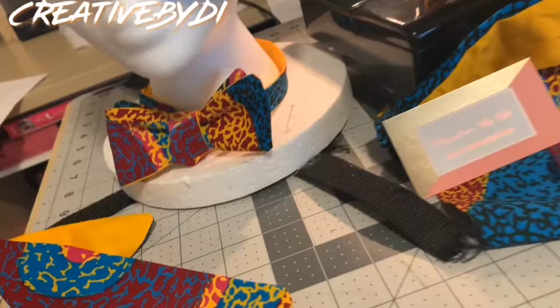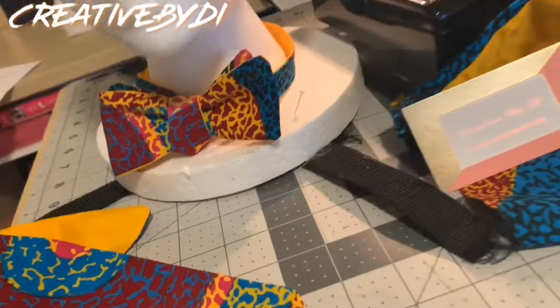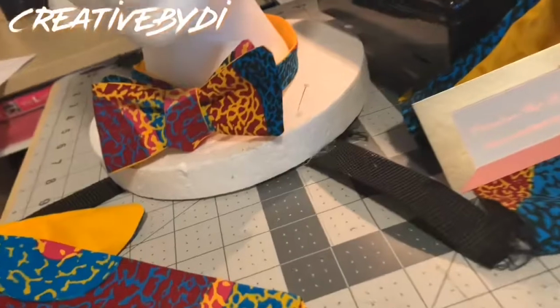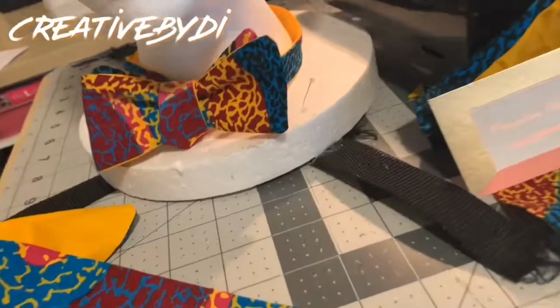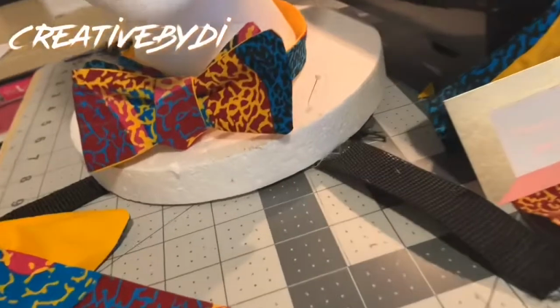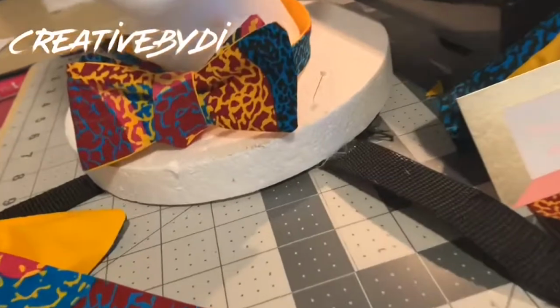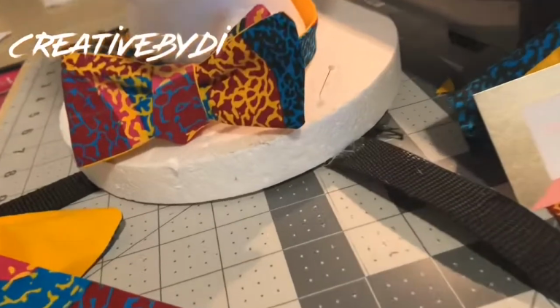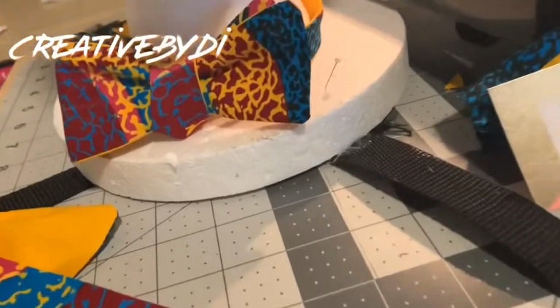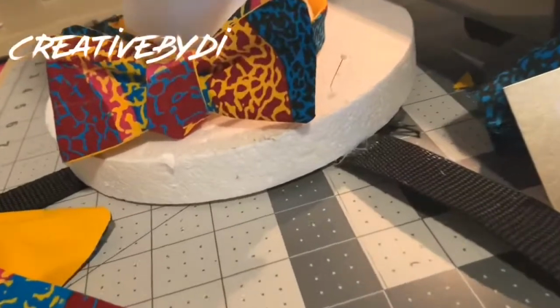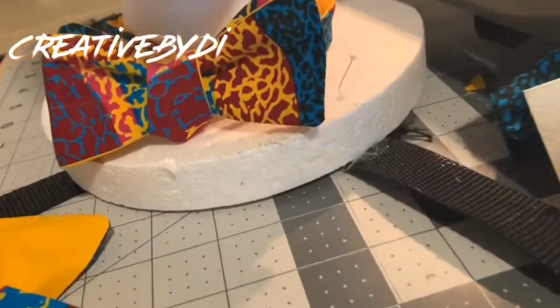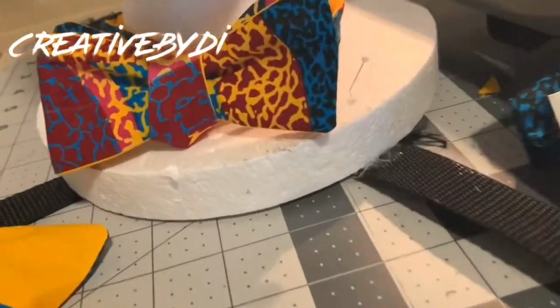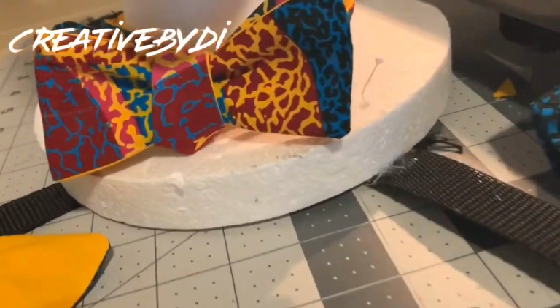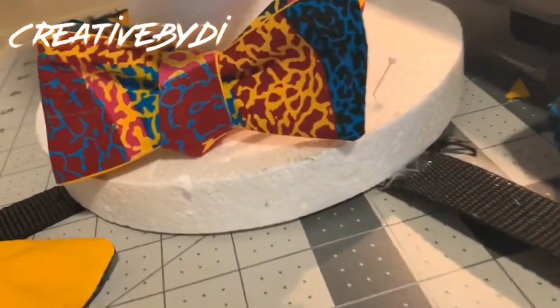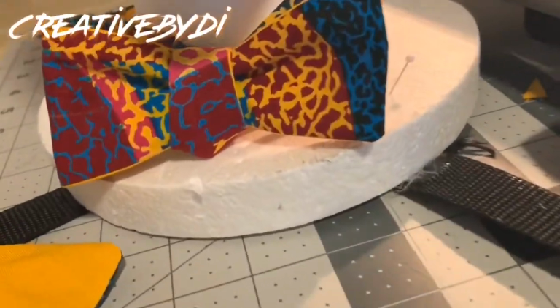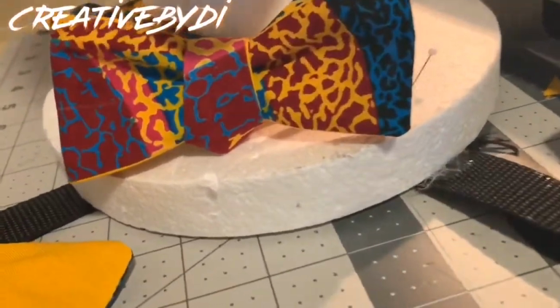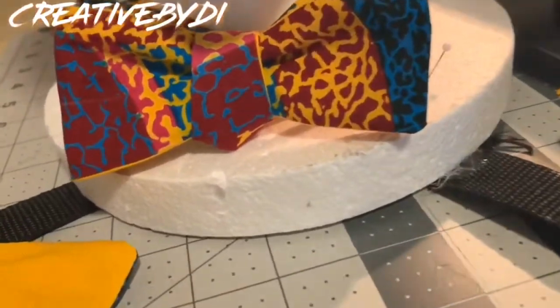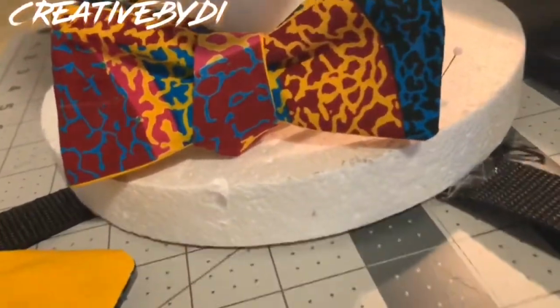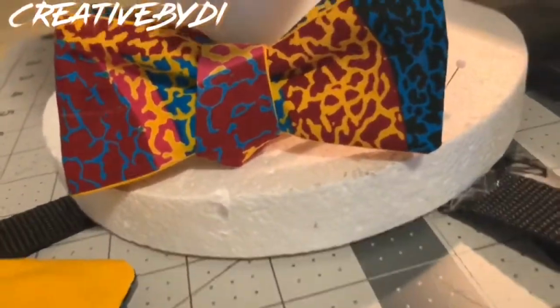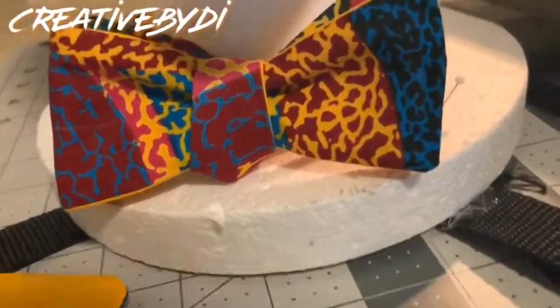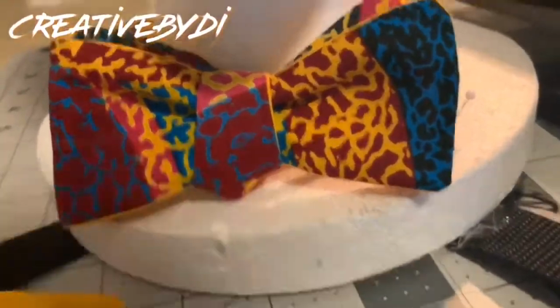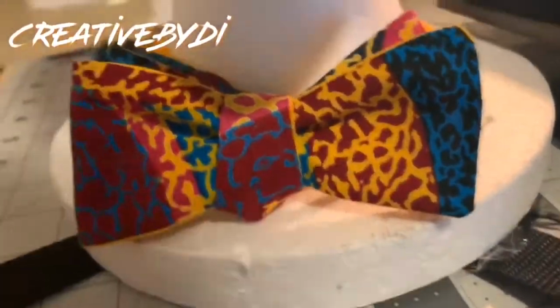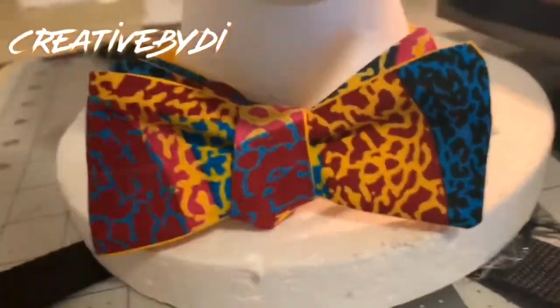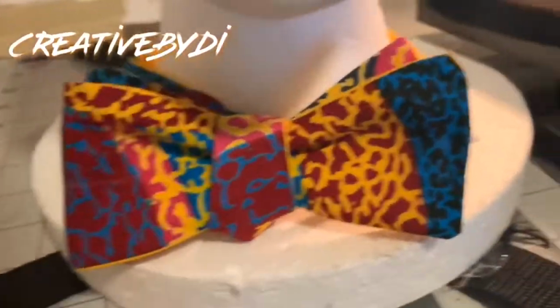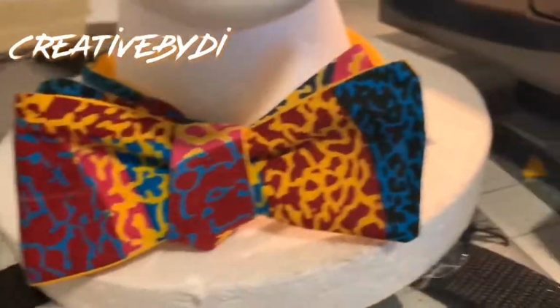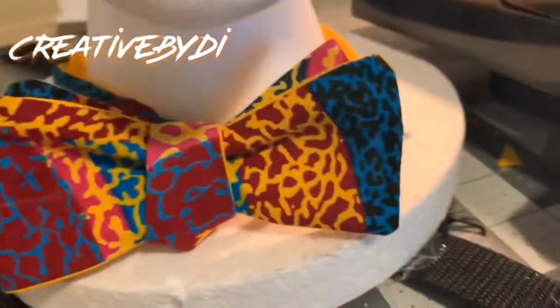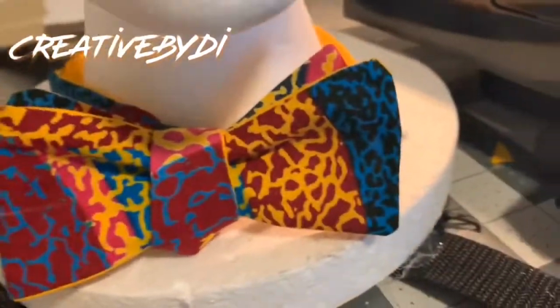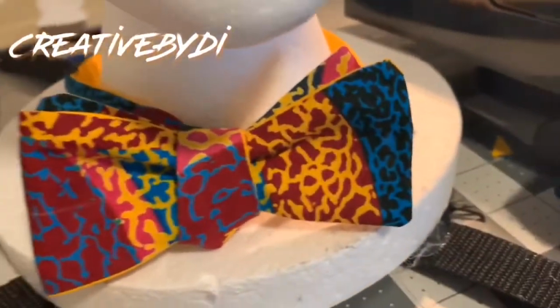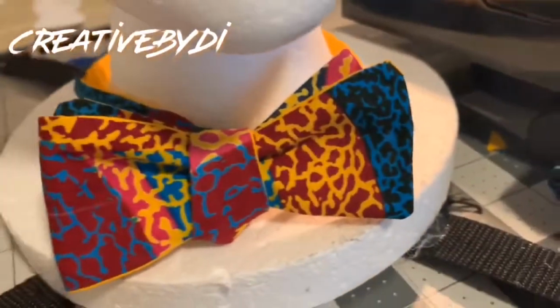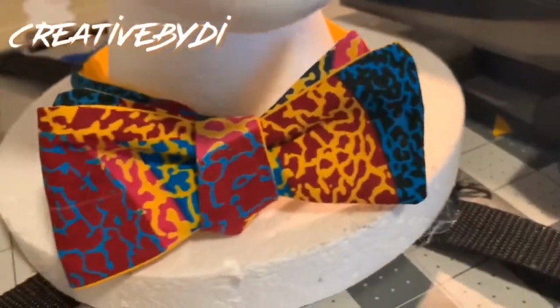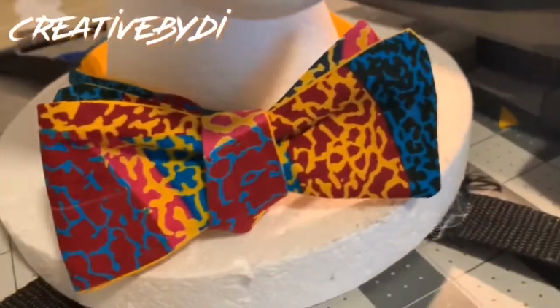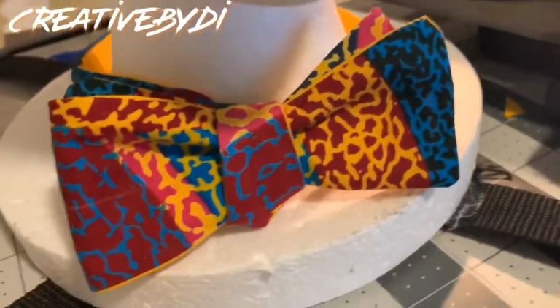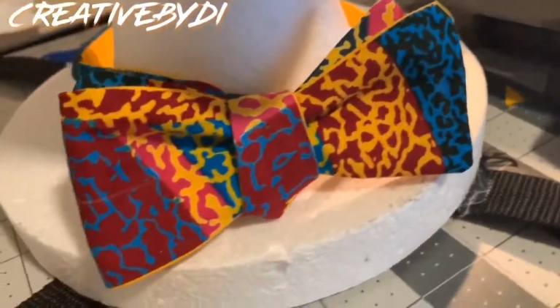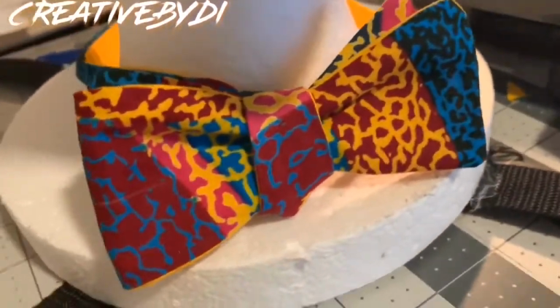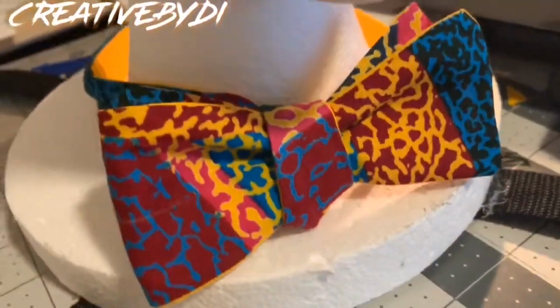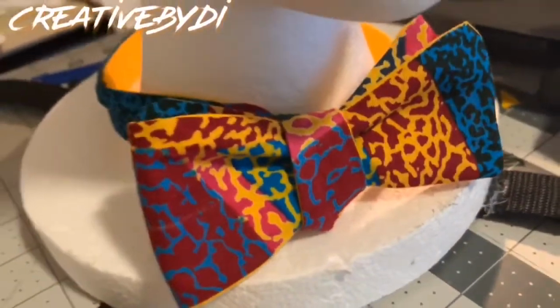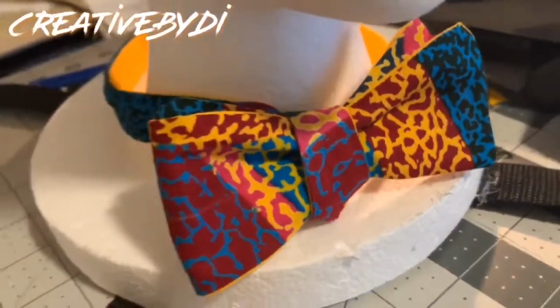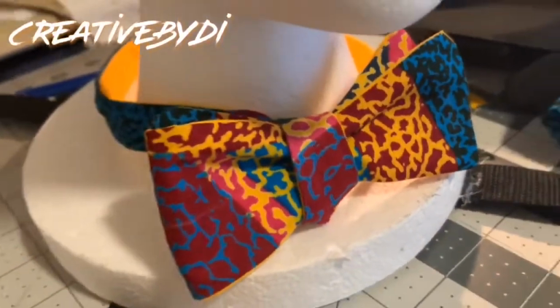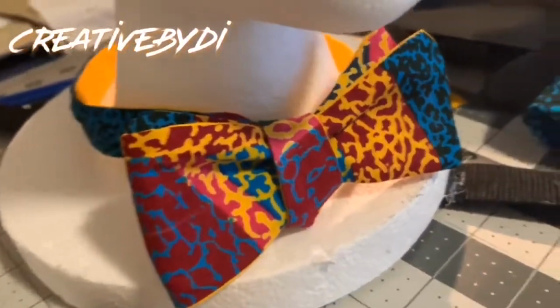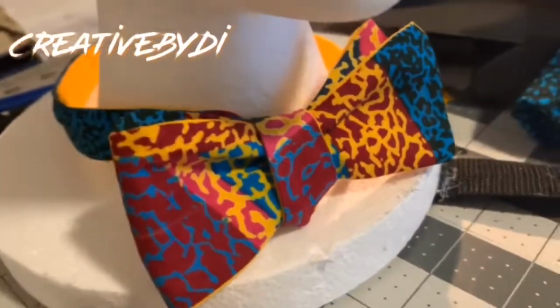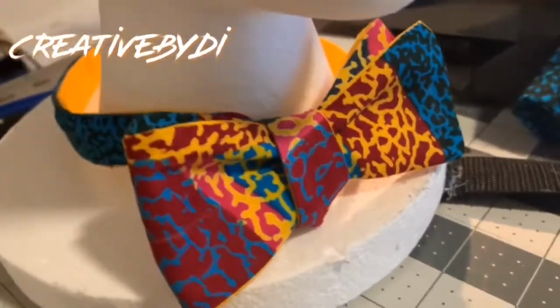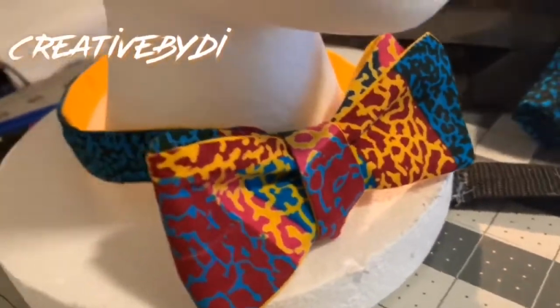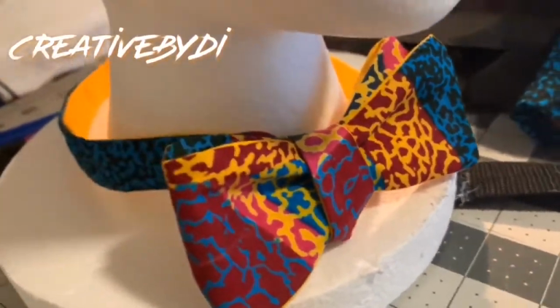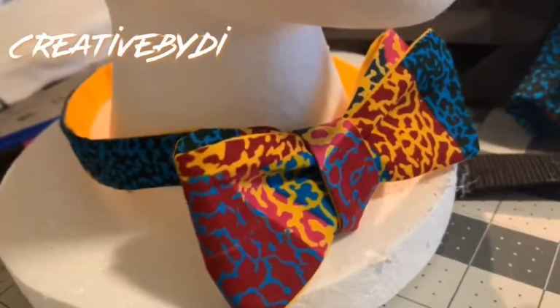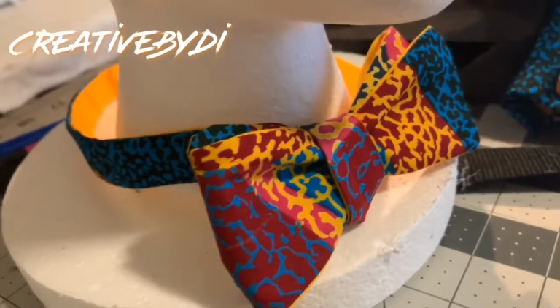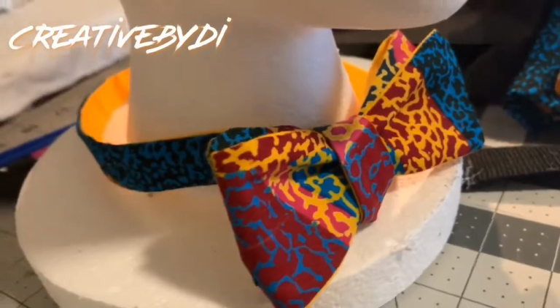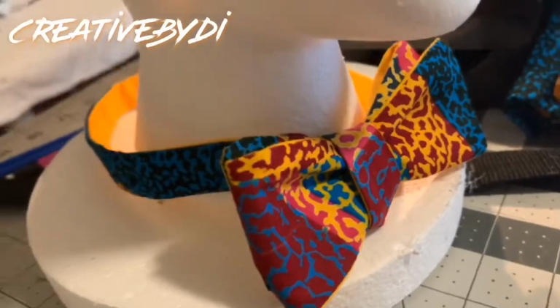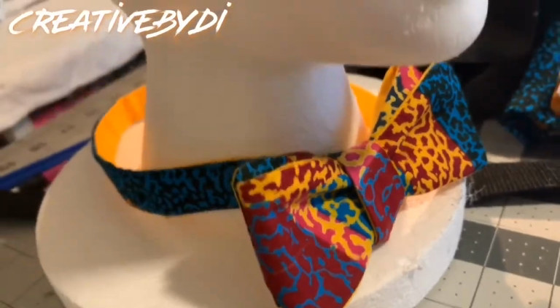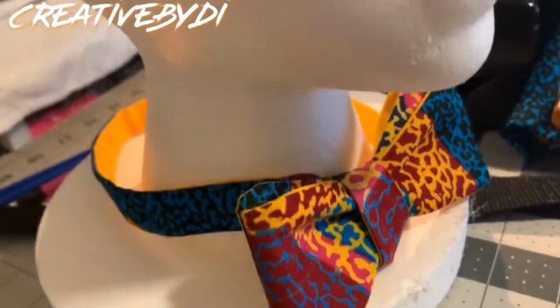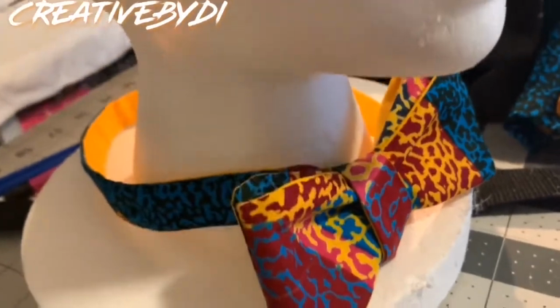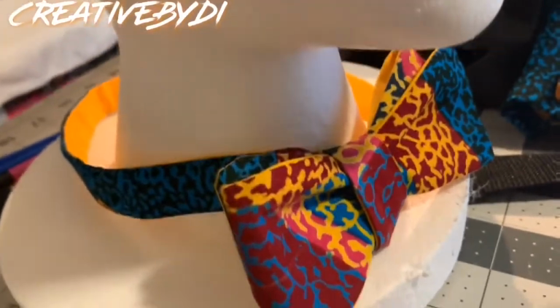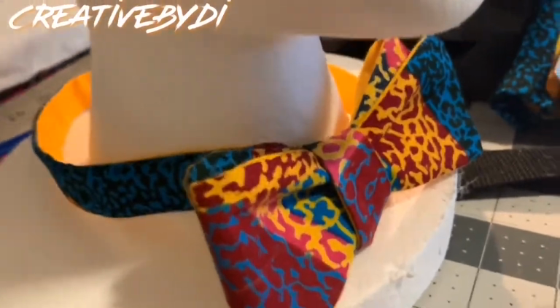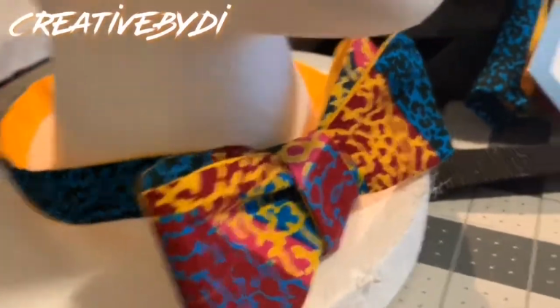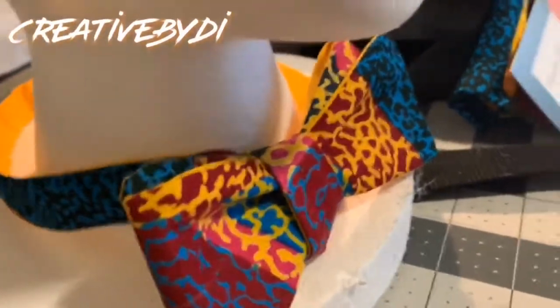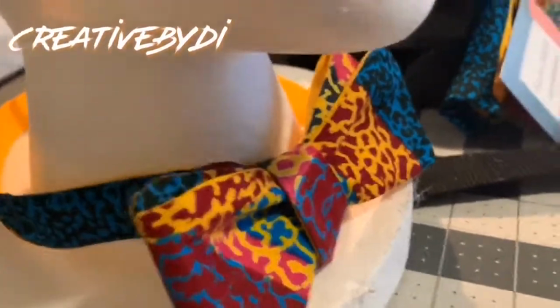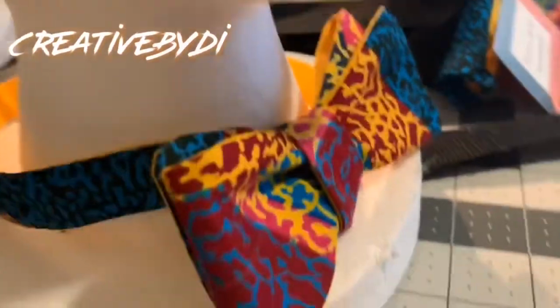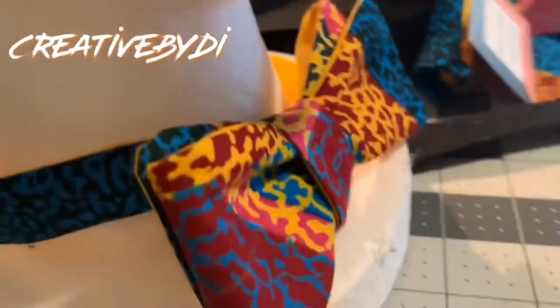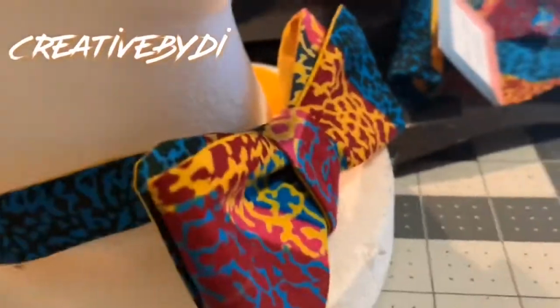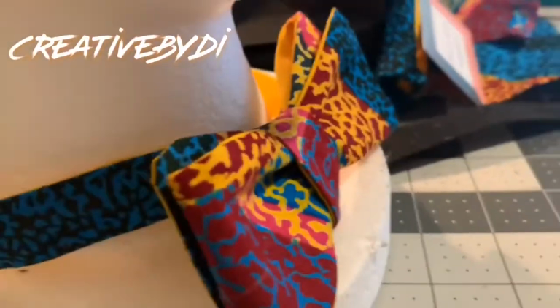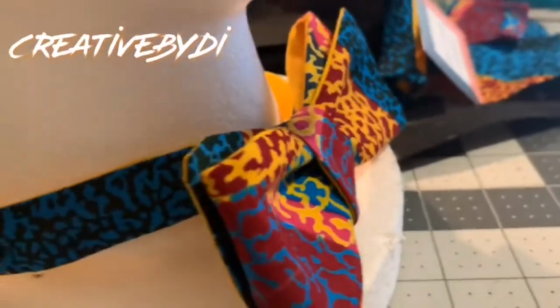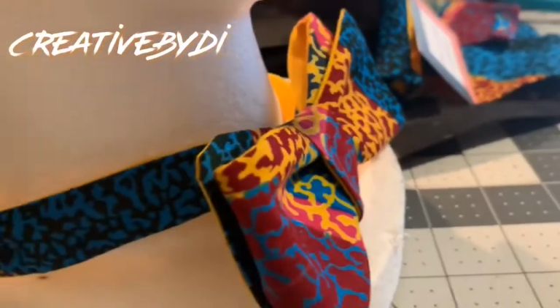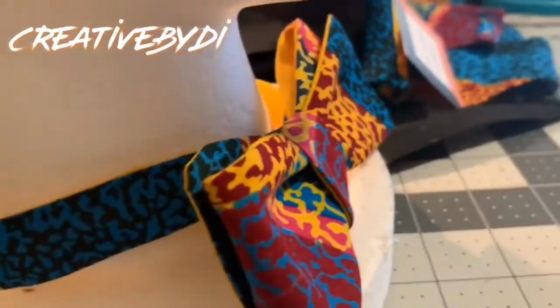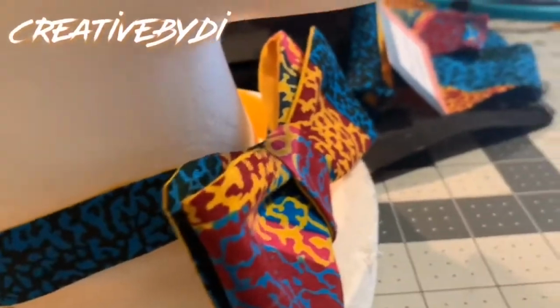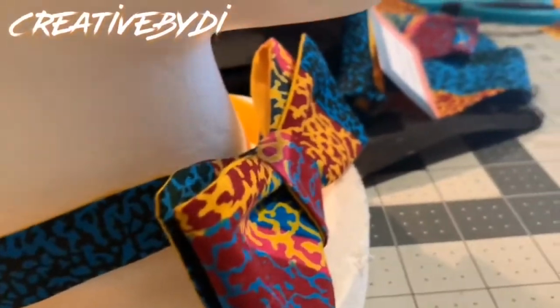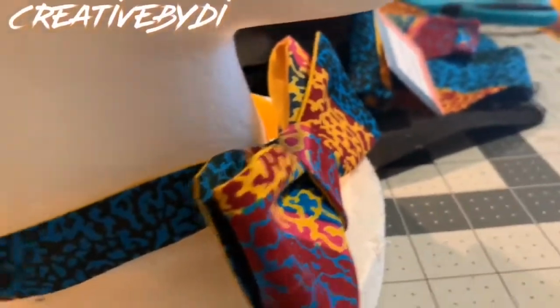Hey, welcome to Creative by Dai. Want to see how I created this cute little bowtie? Stay tuned.